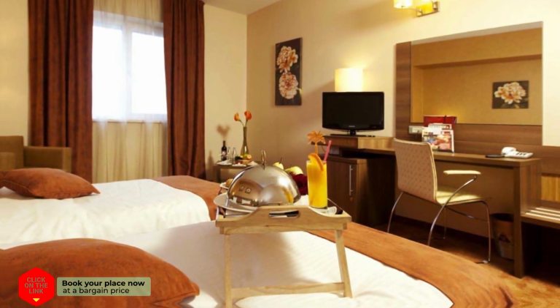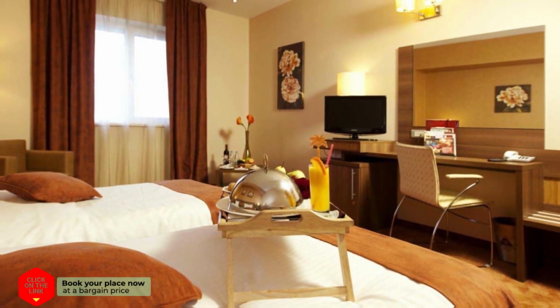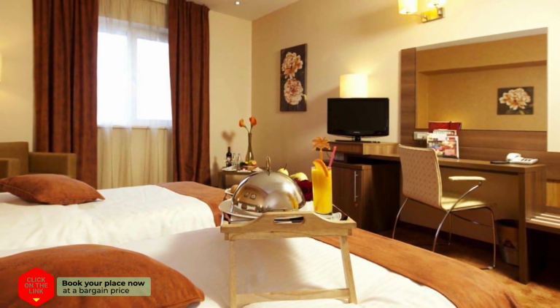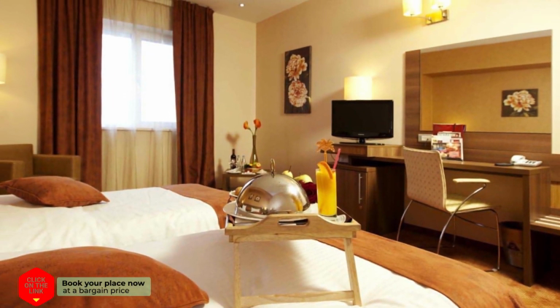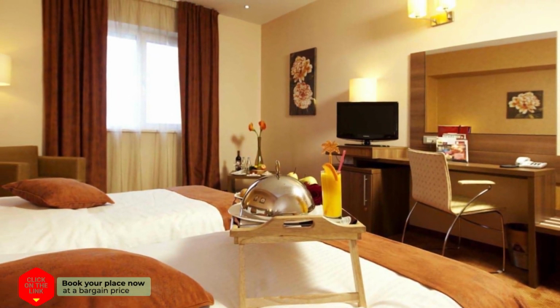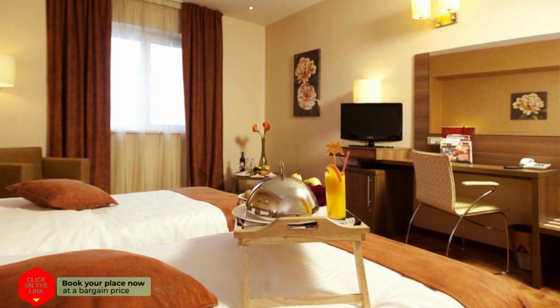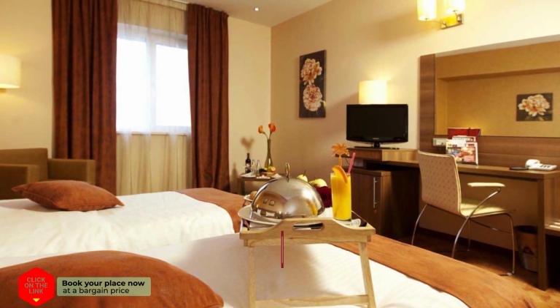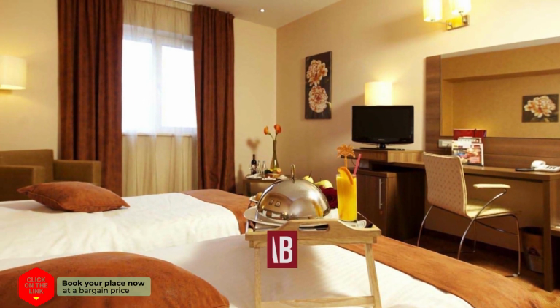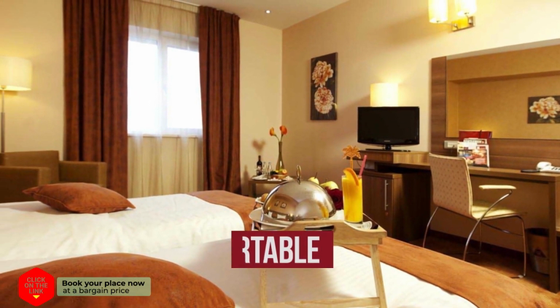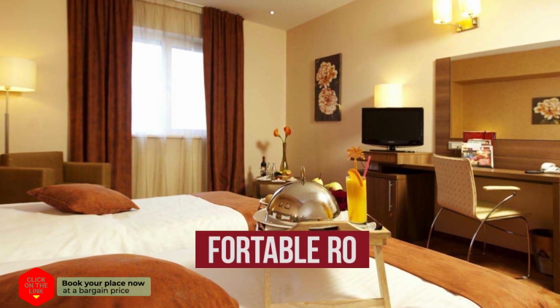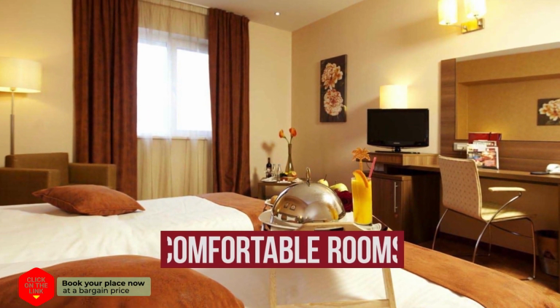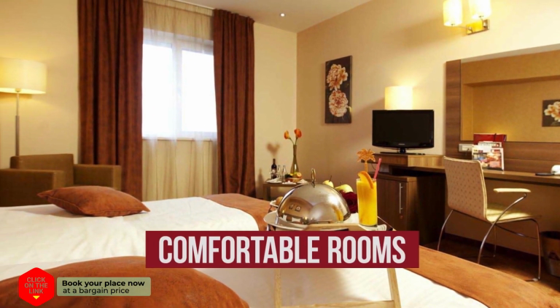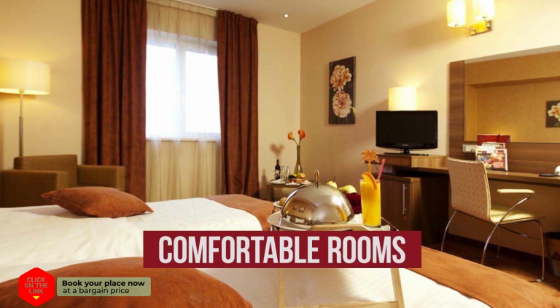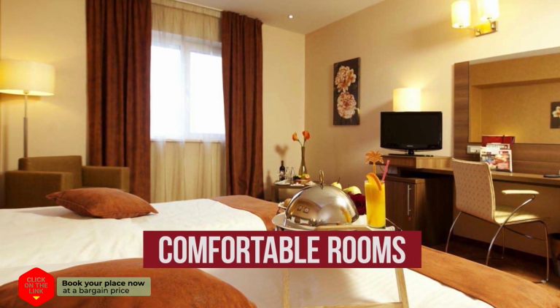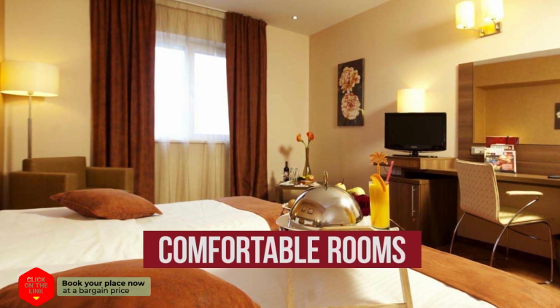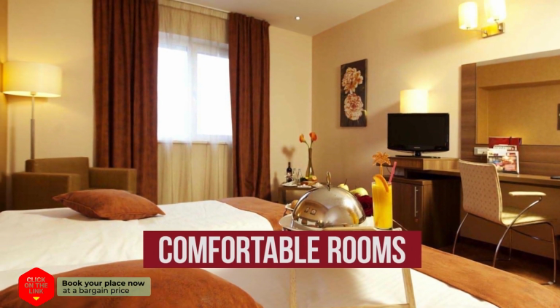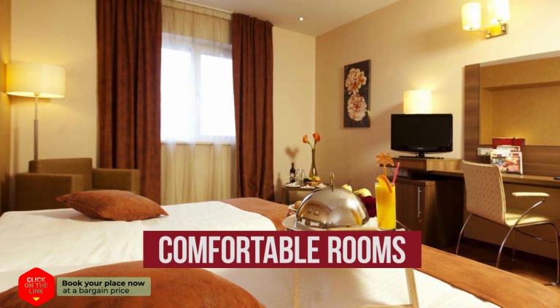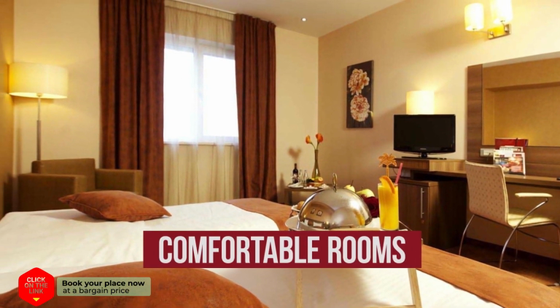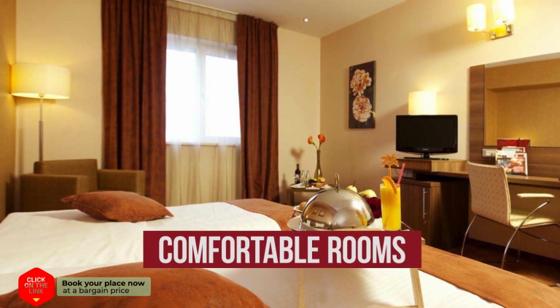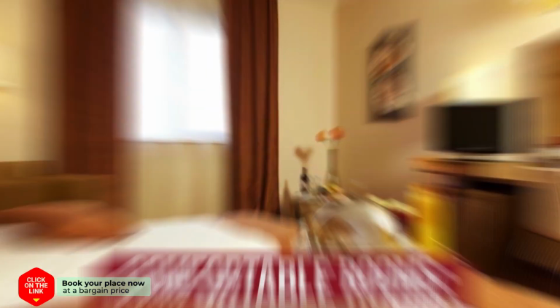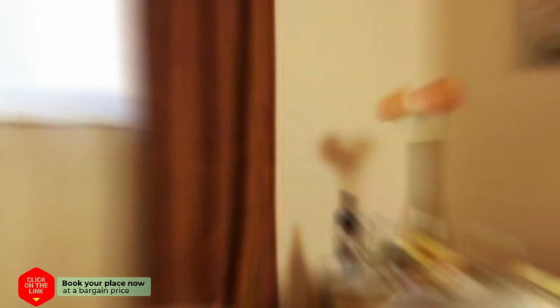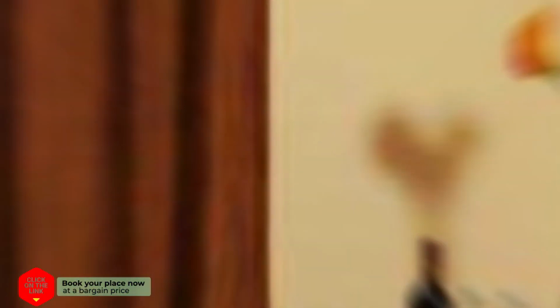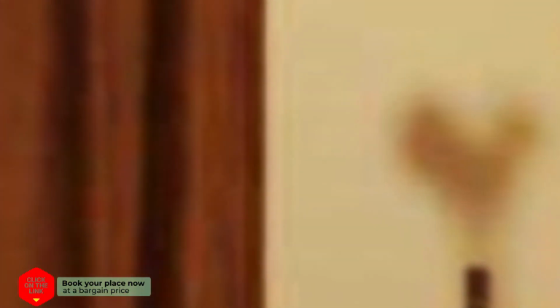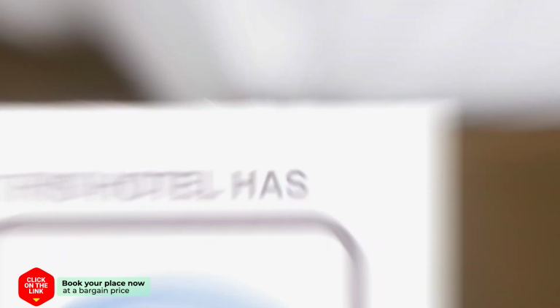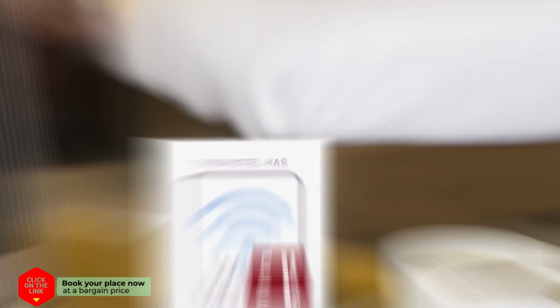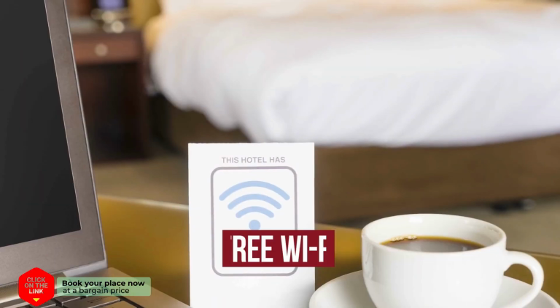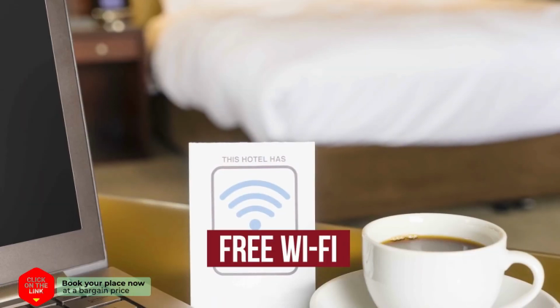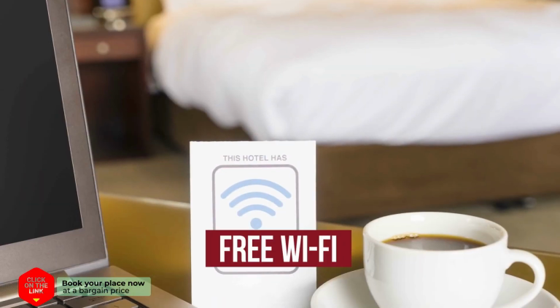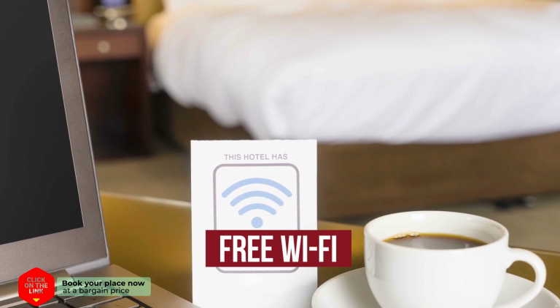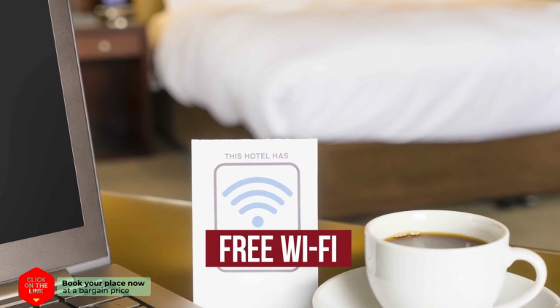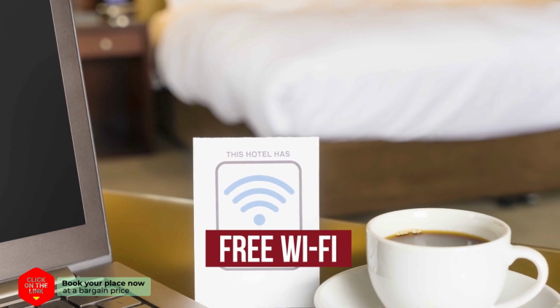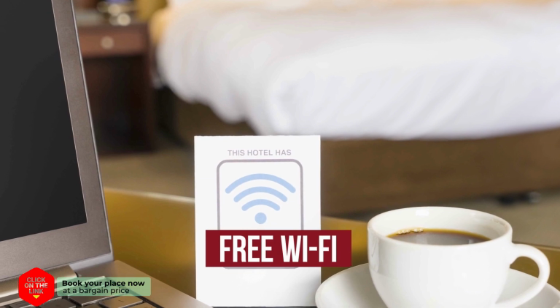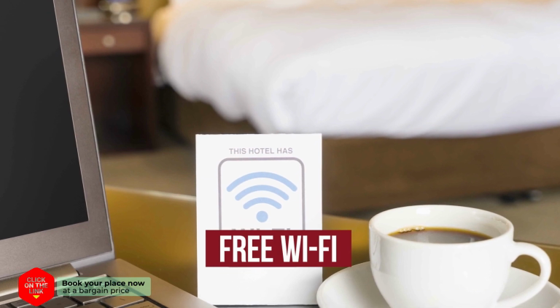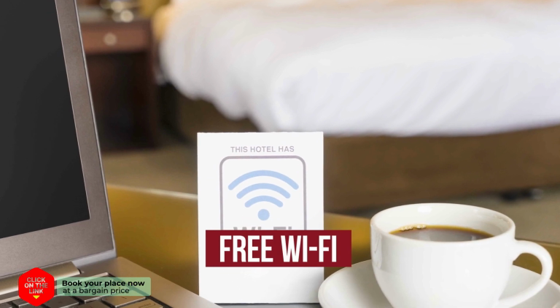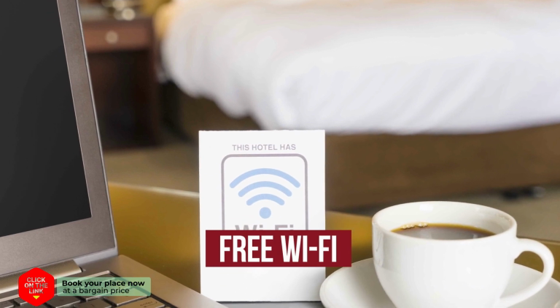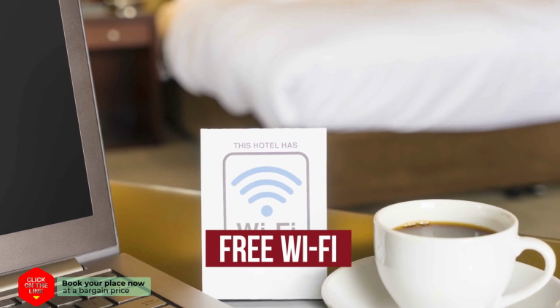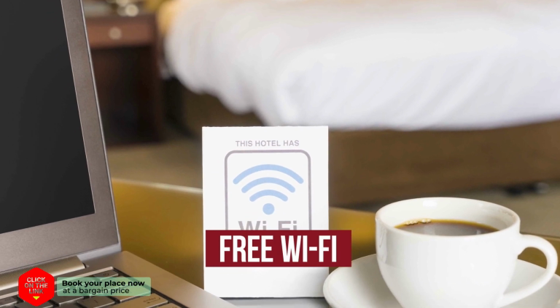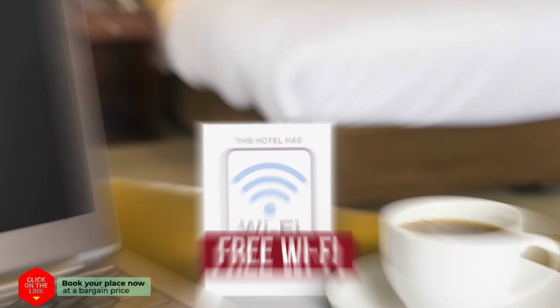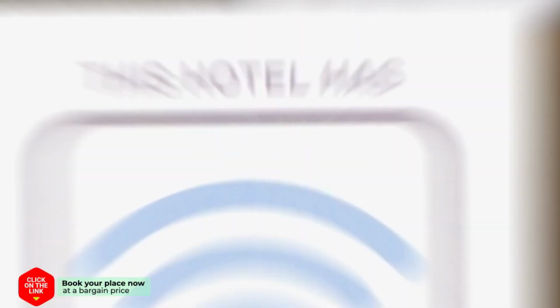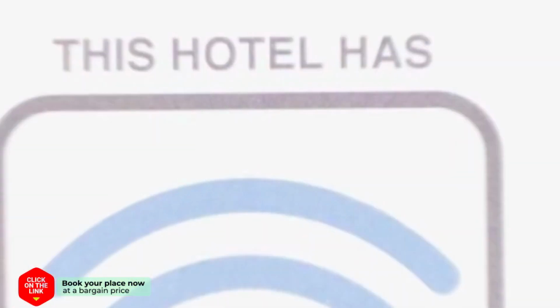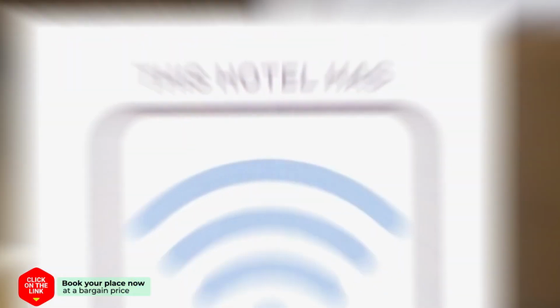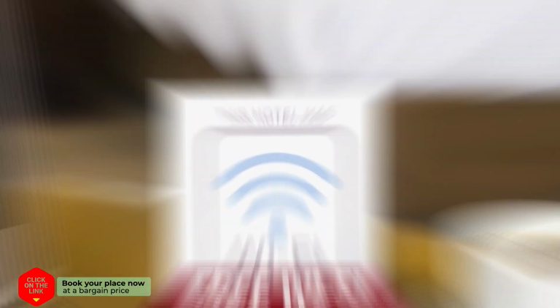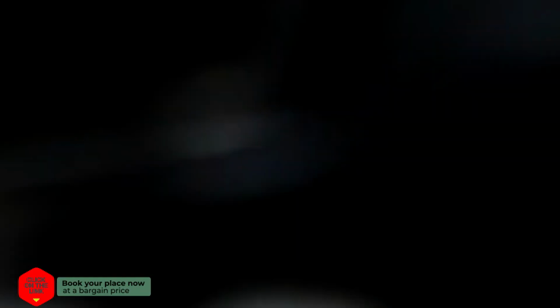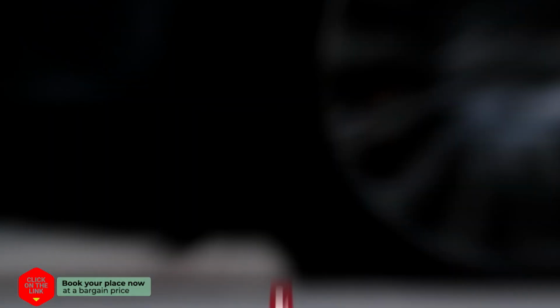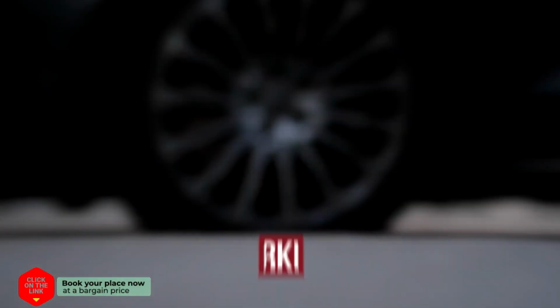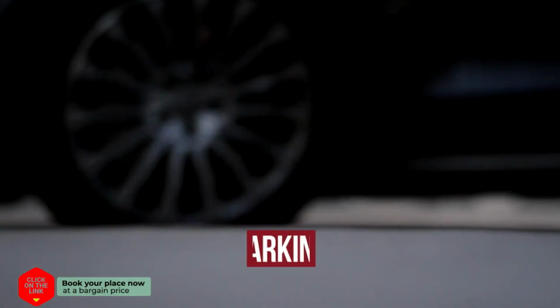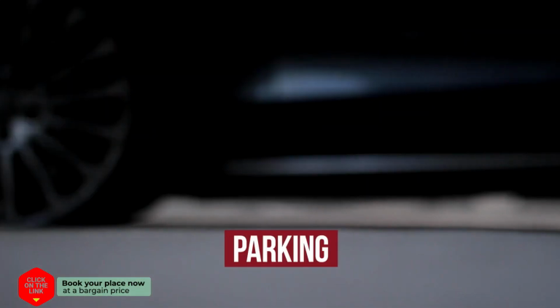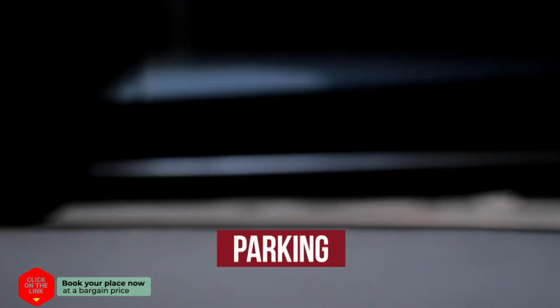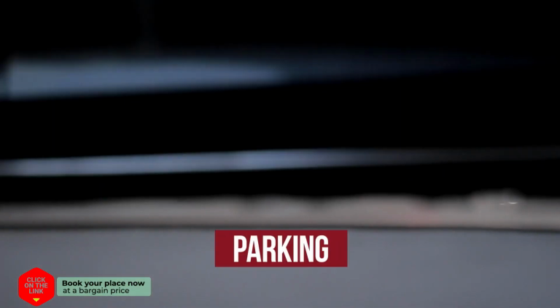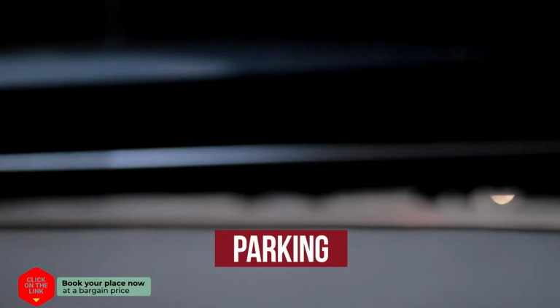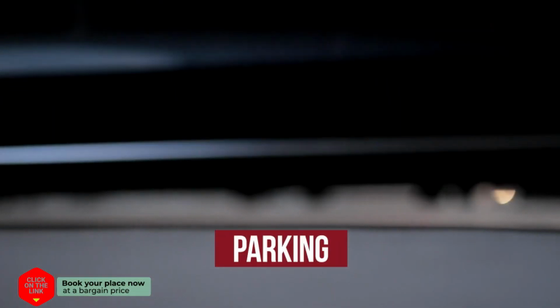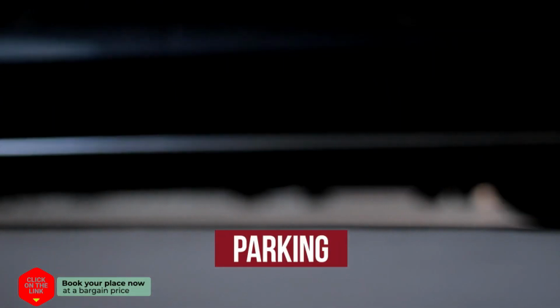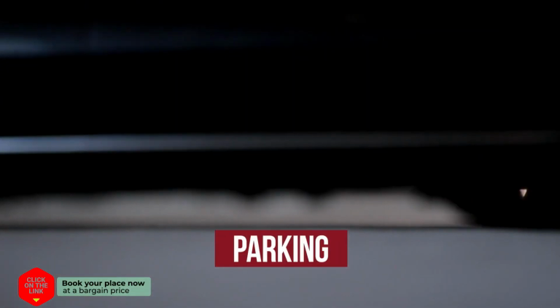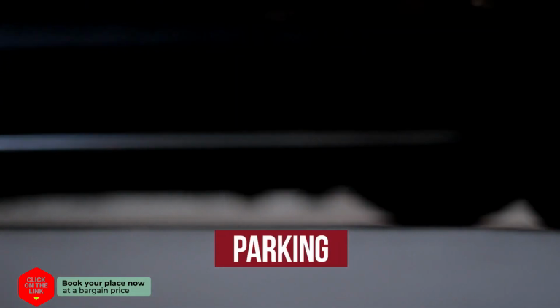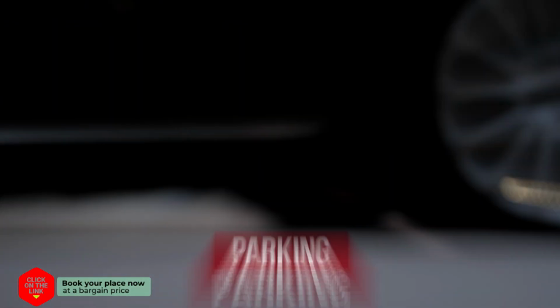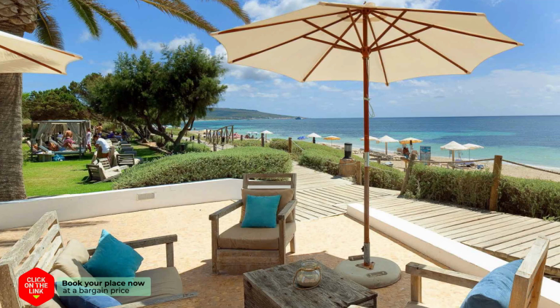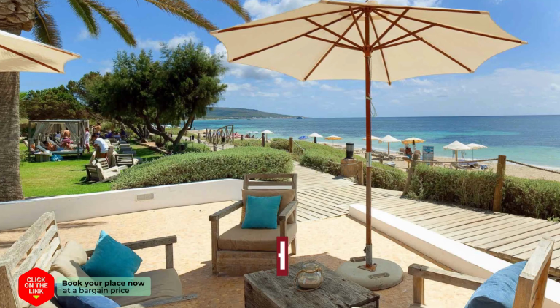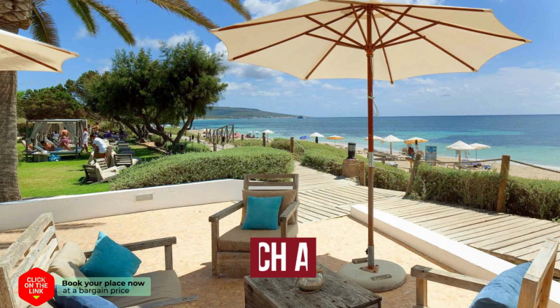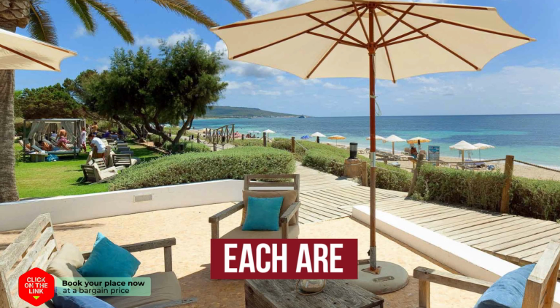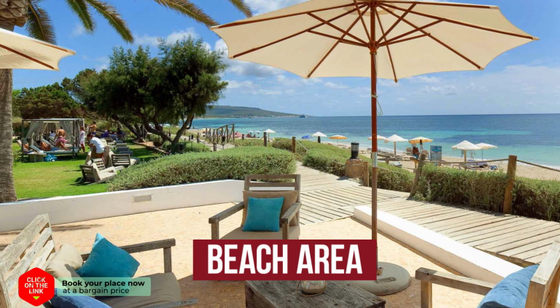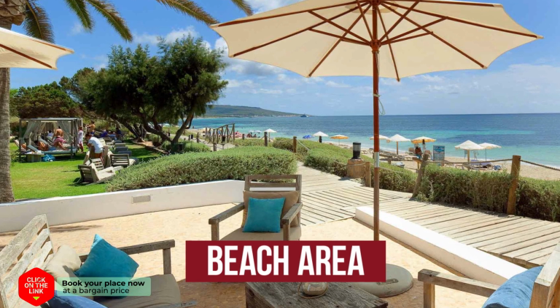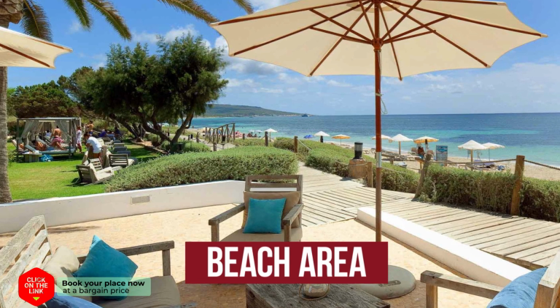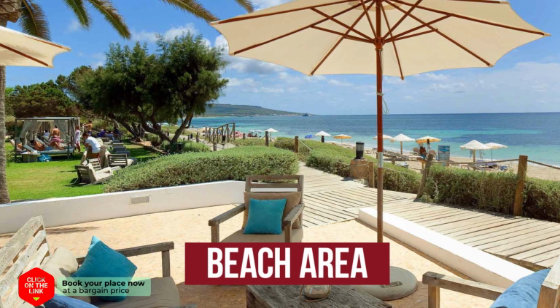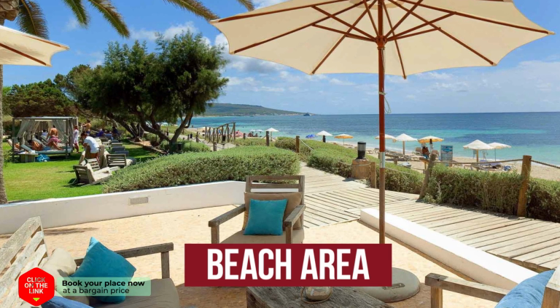Comfortable rooms, free Wi-Fi, parking, and a beach area.